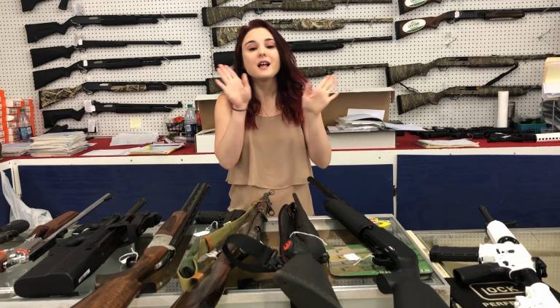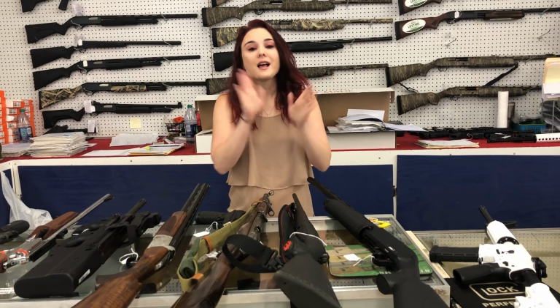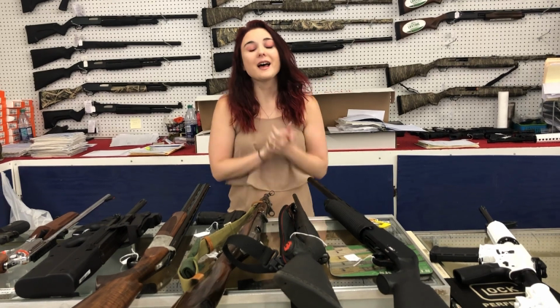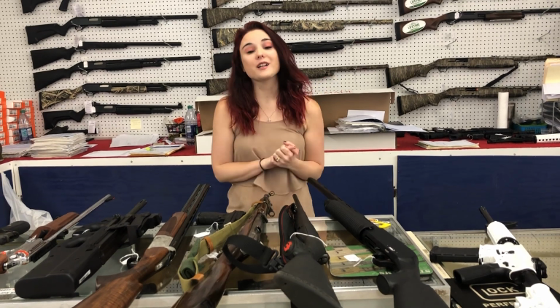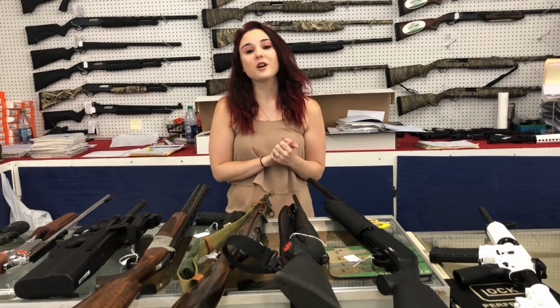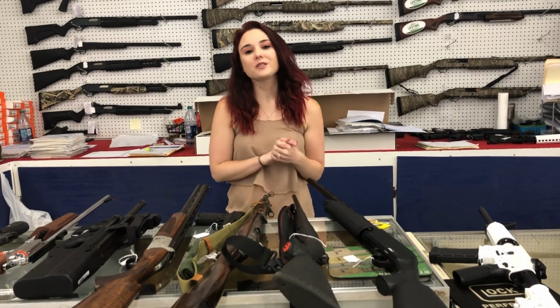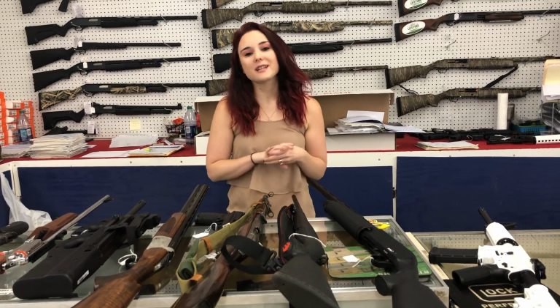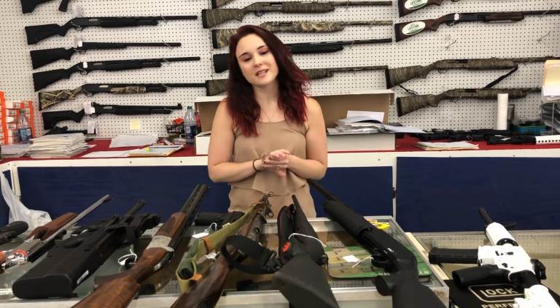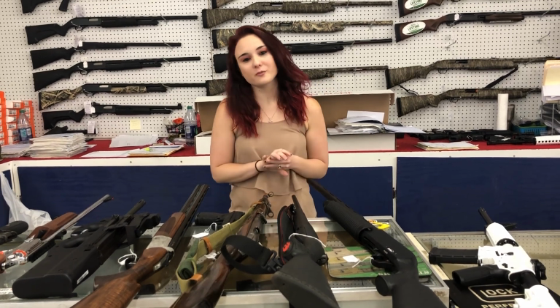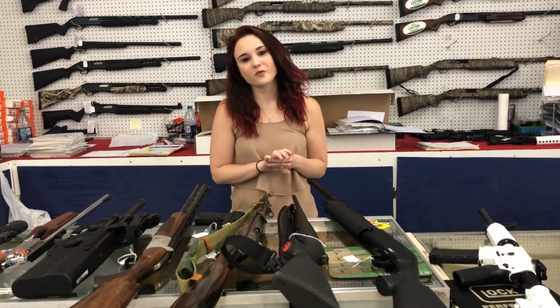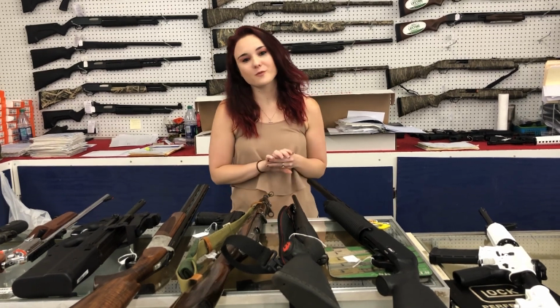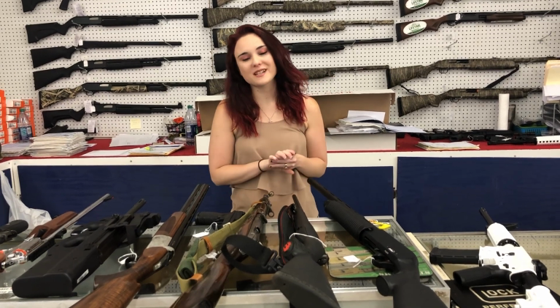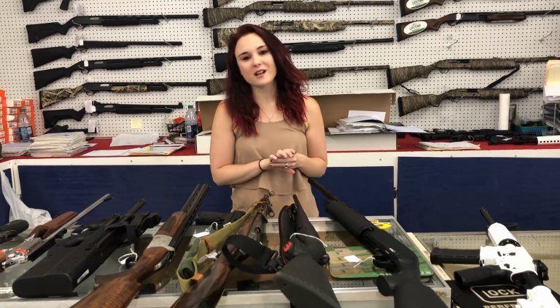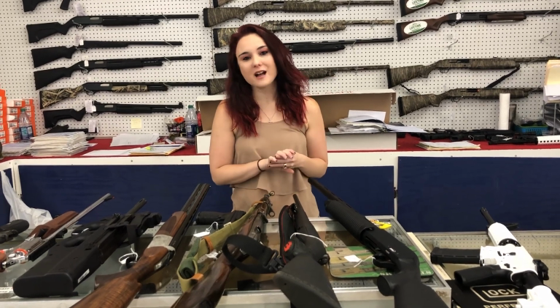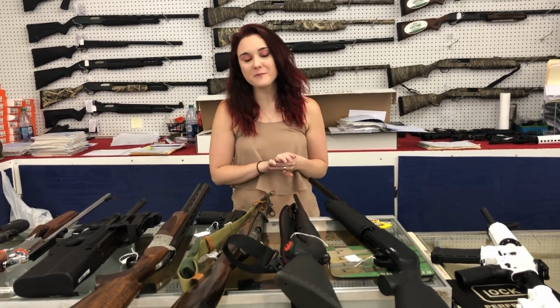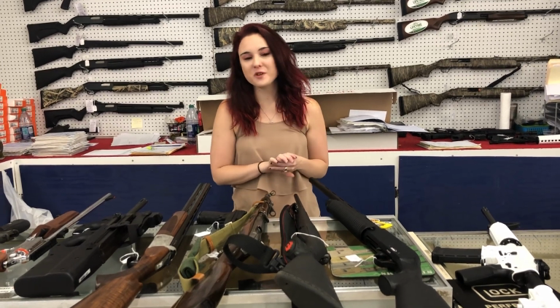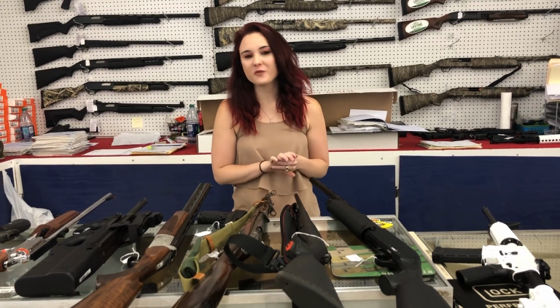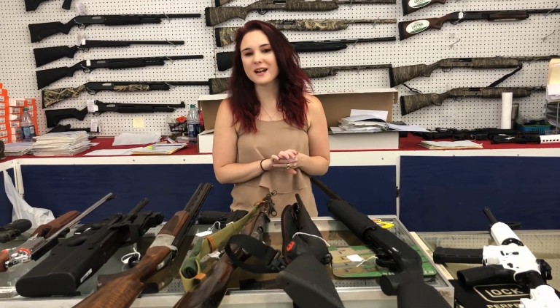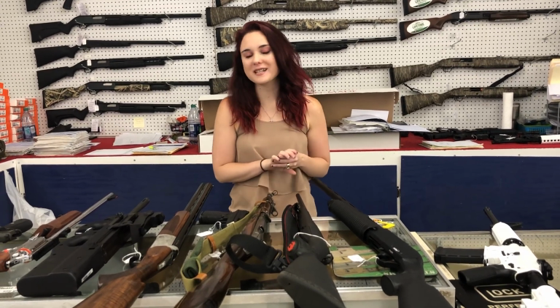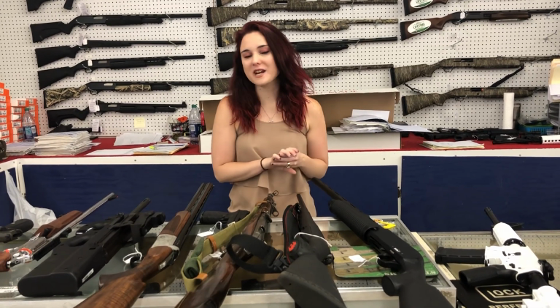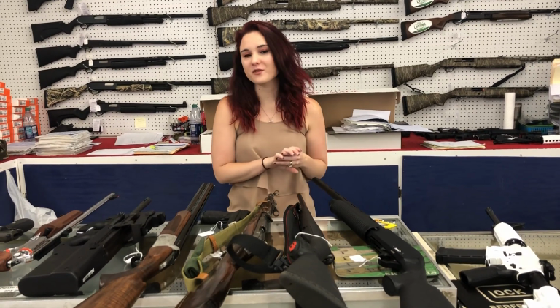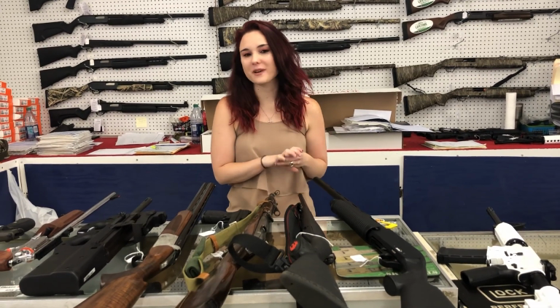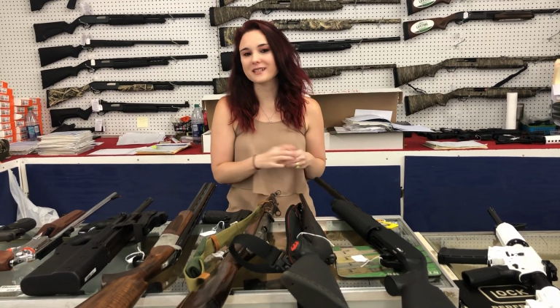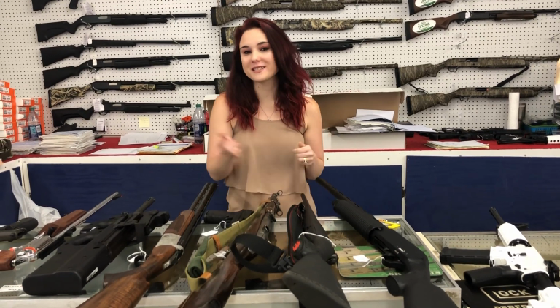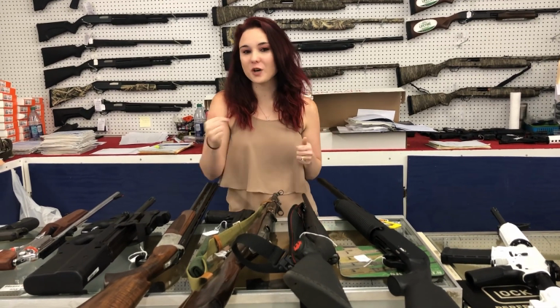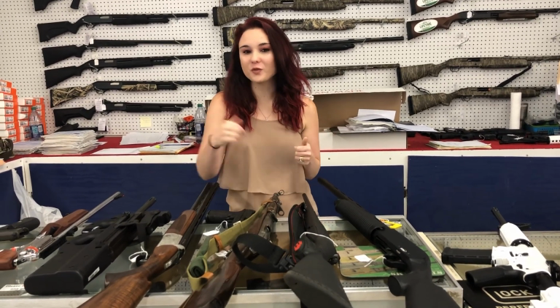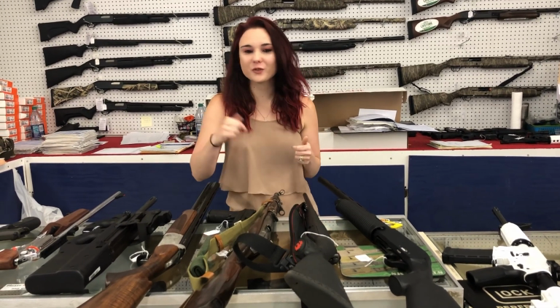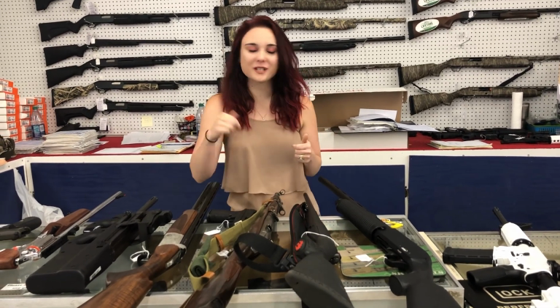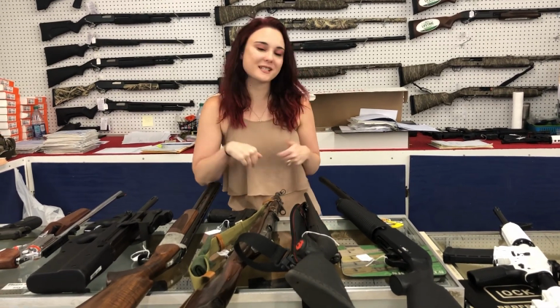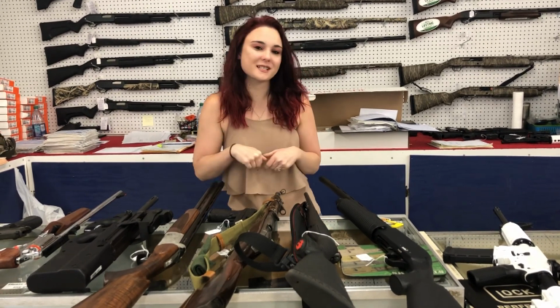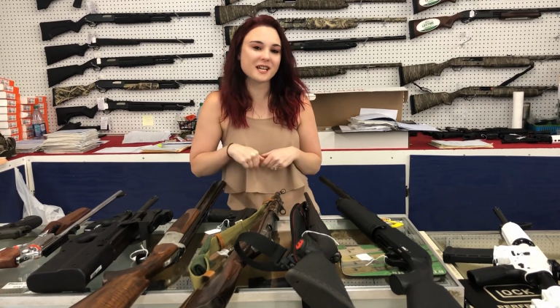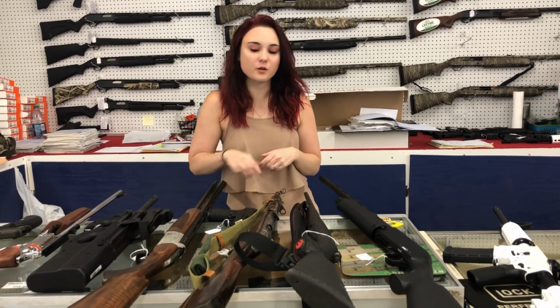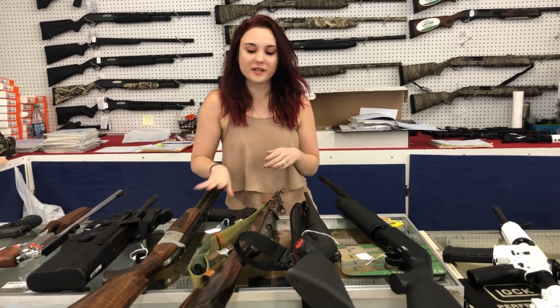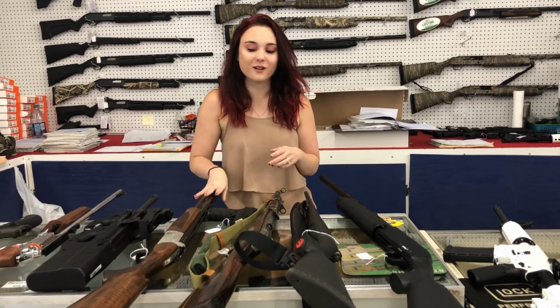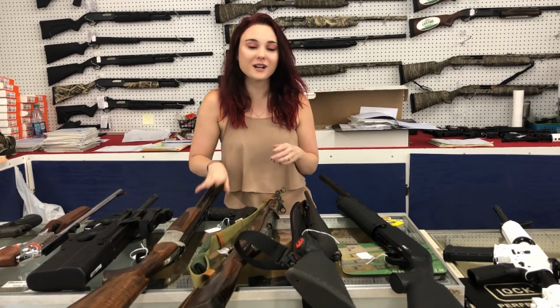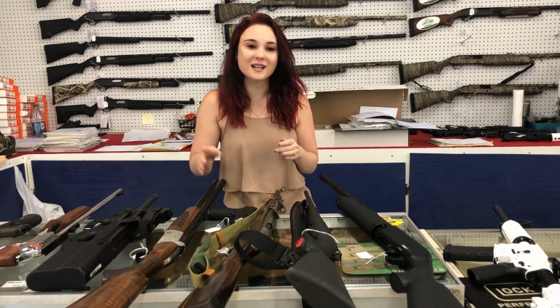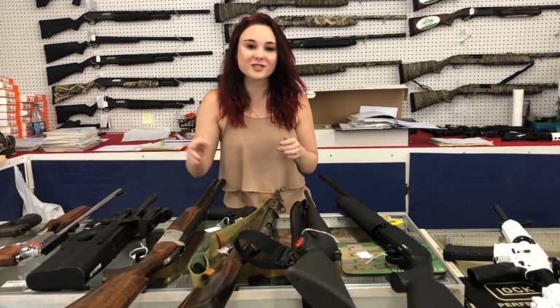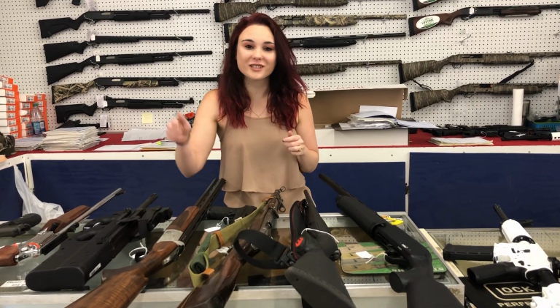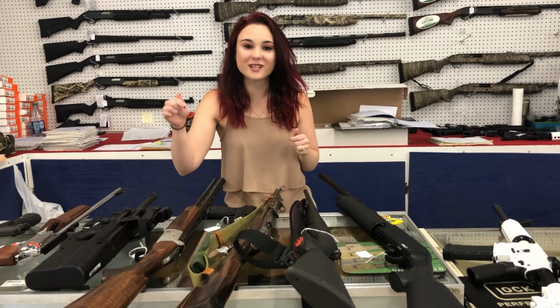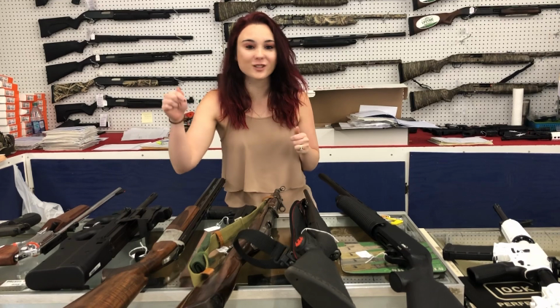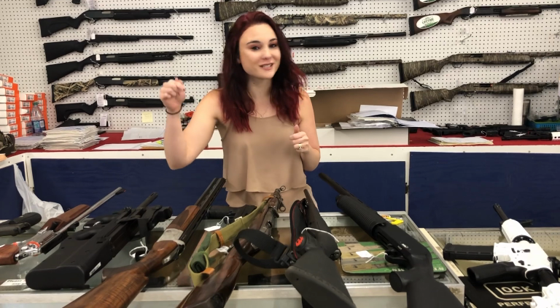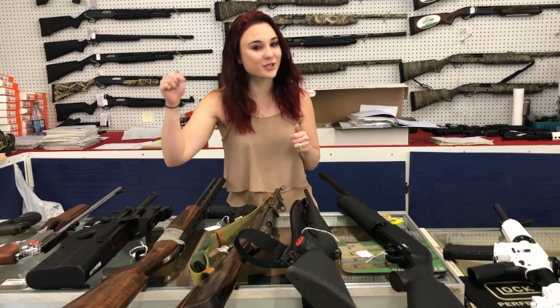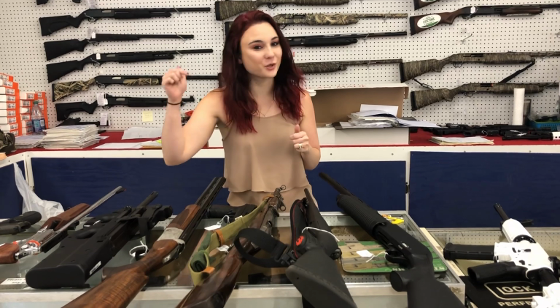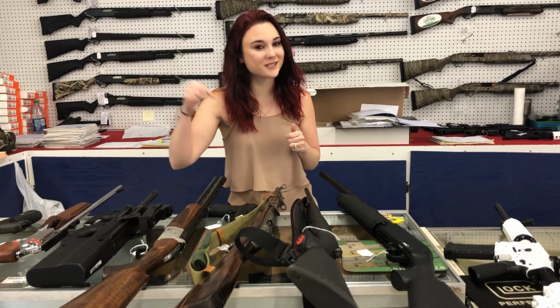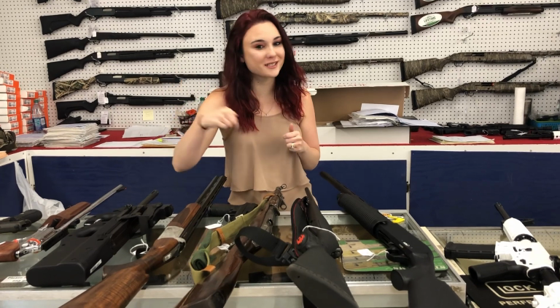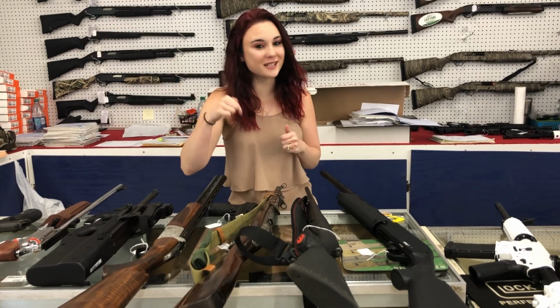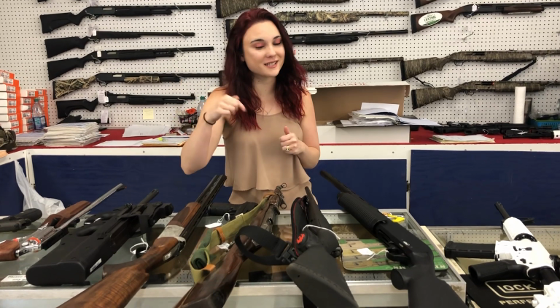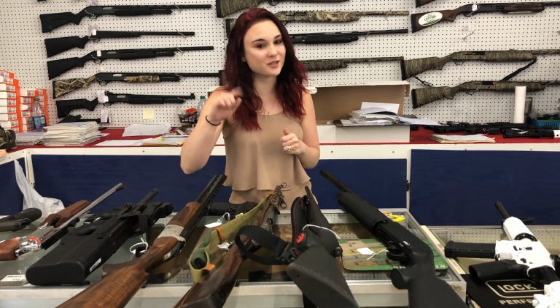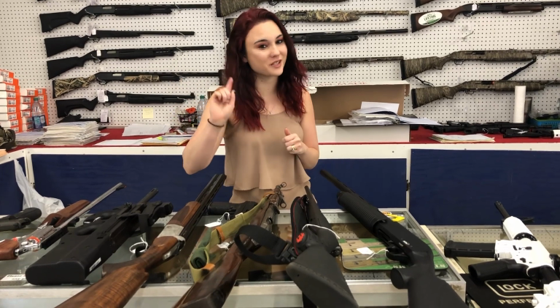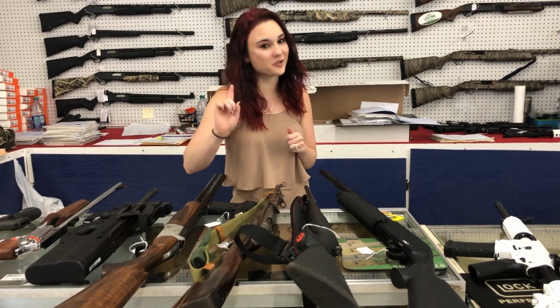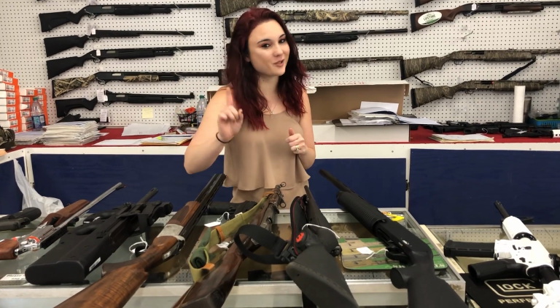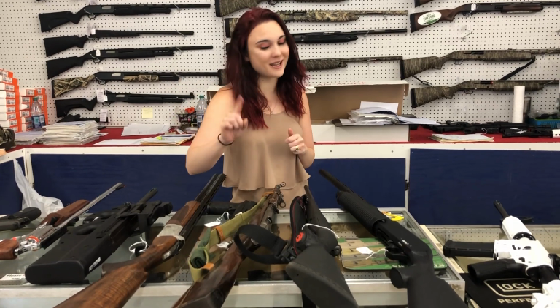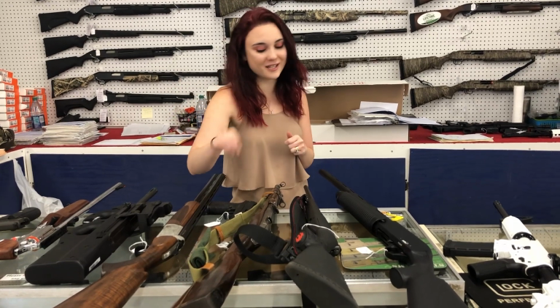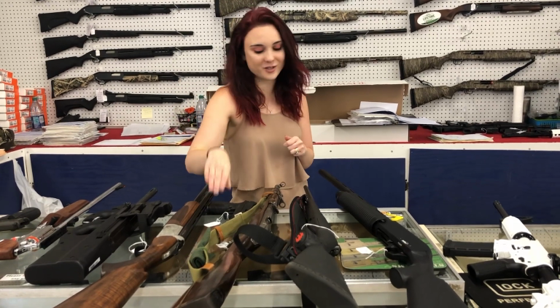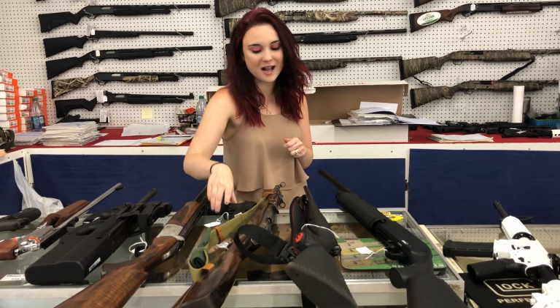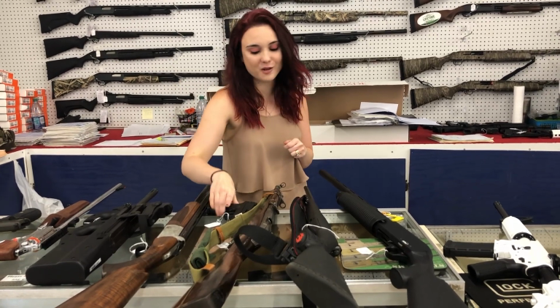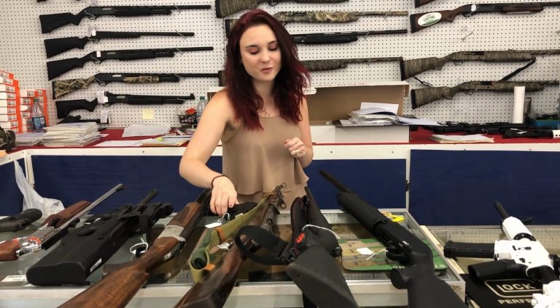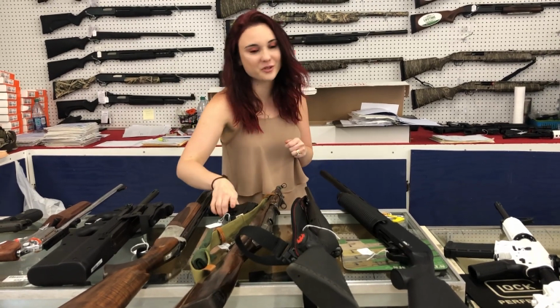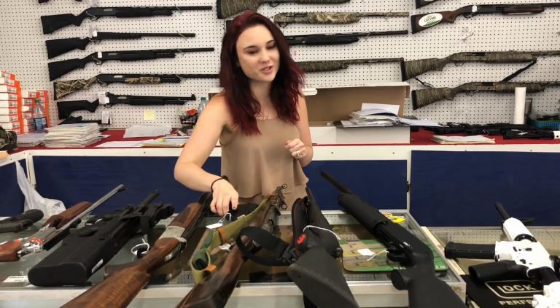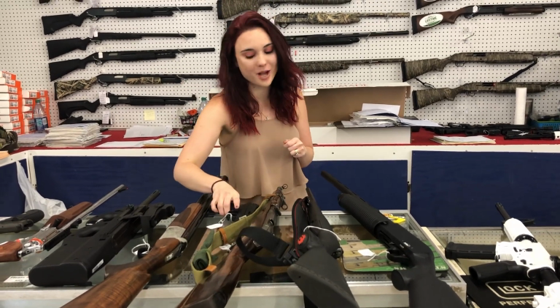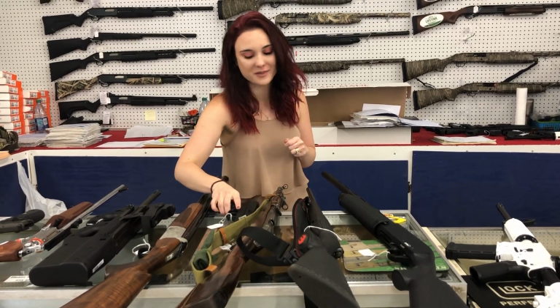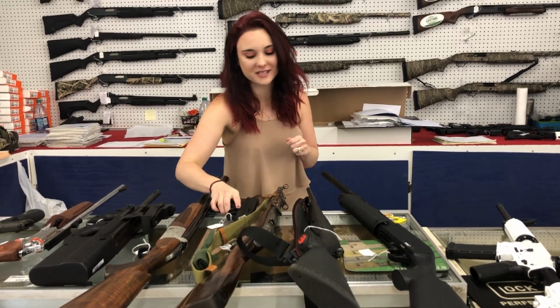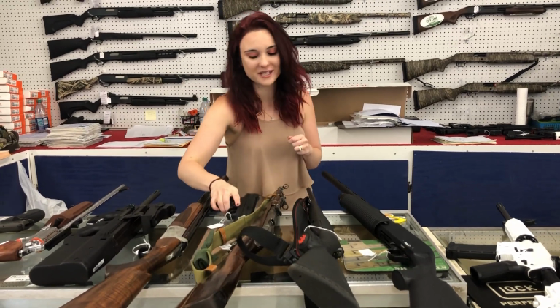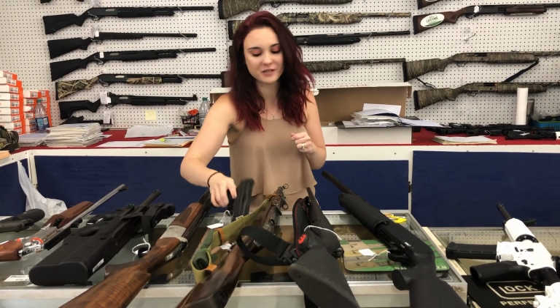Hey y'all, it's Amber from XL. Happy Friday everybody. Don't forget today we are actually here until 6, so it gives you an extra hour worth of shopping to do.